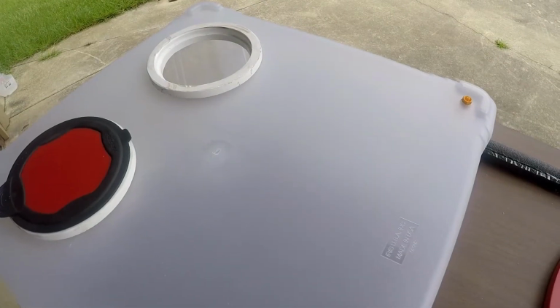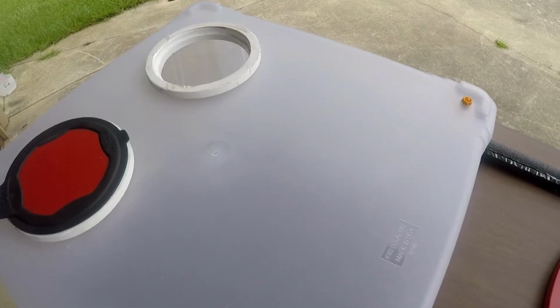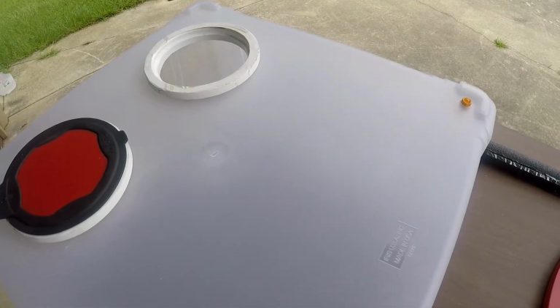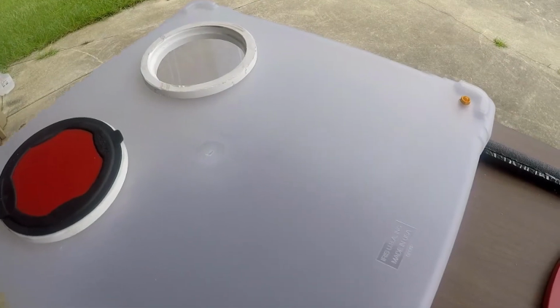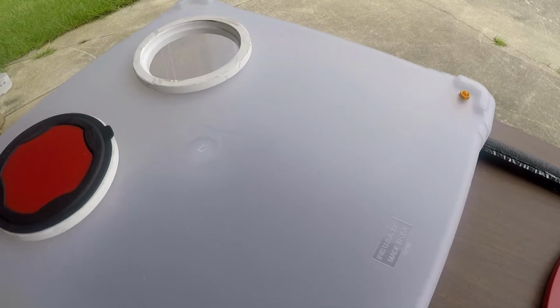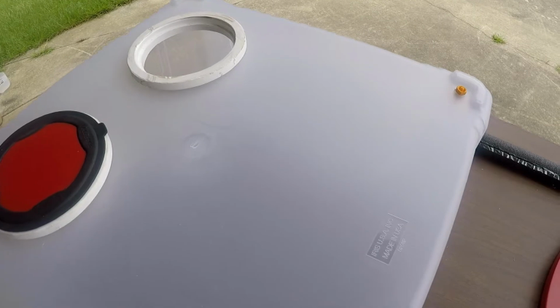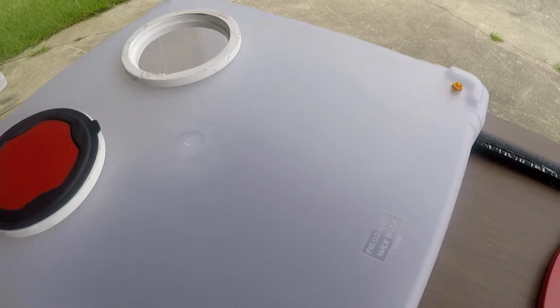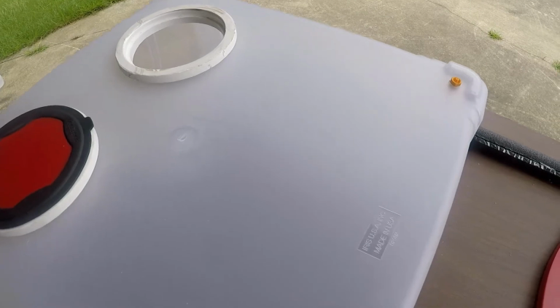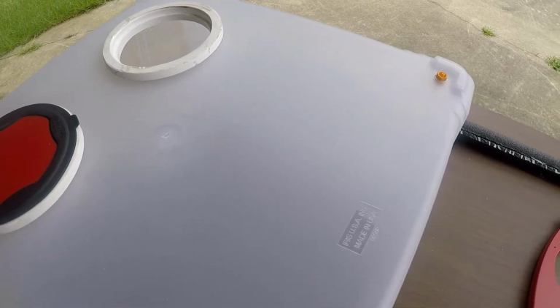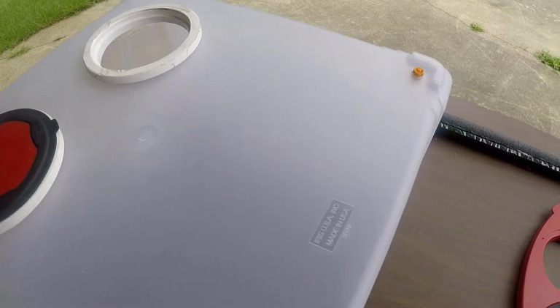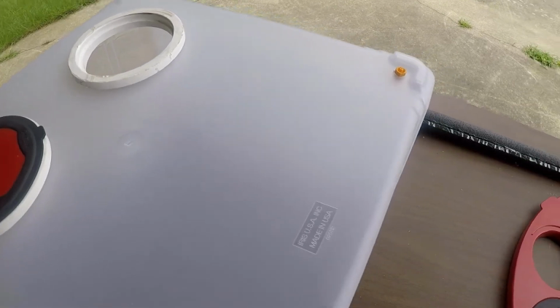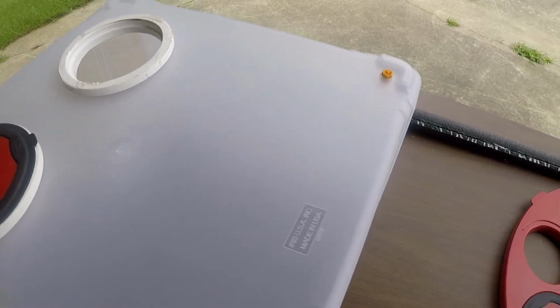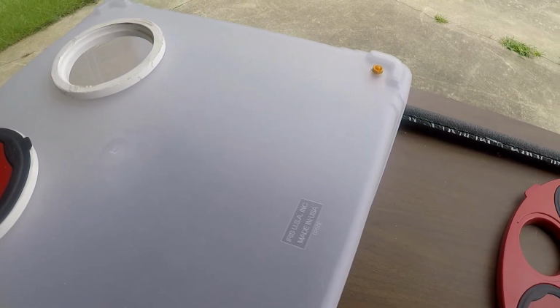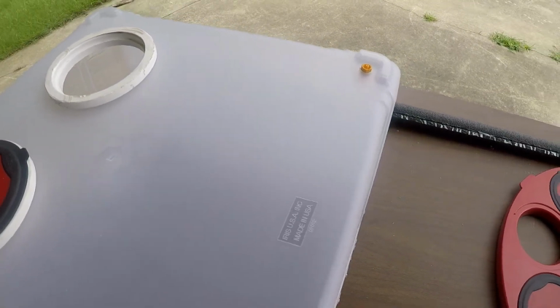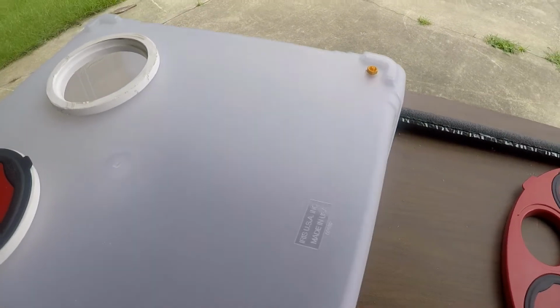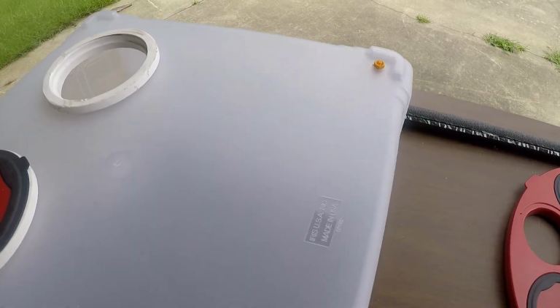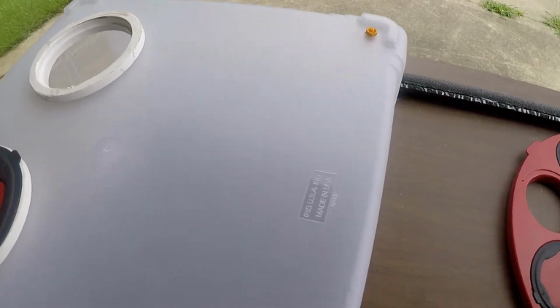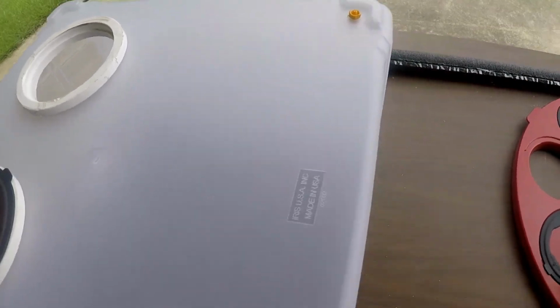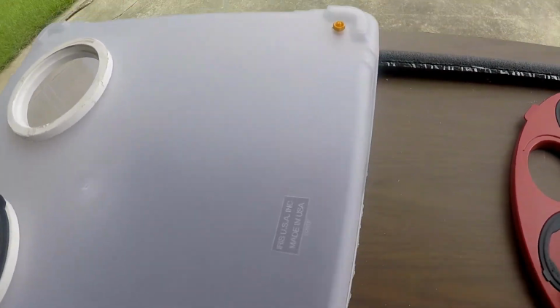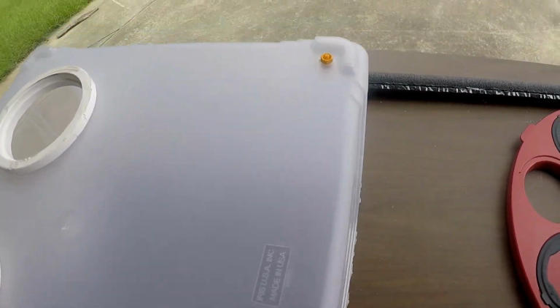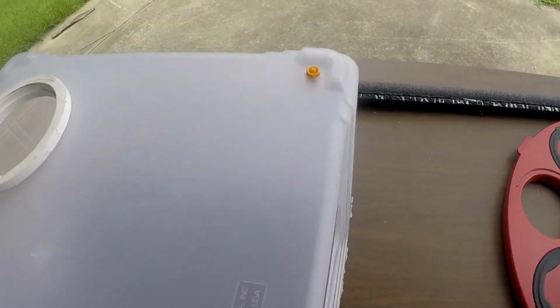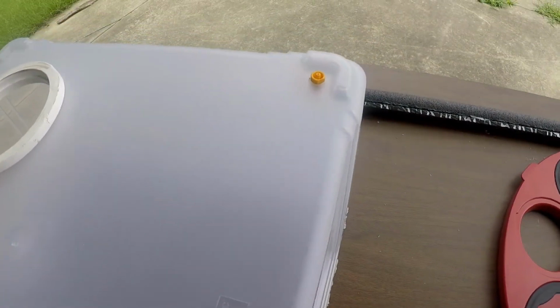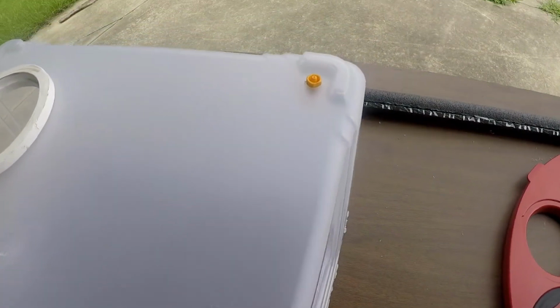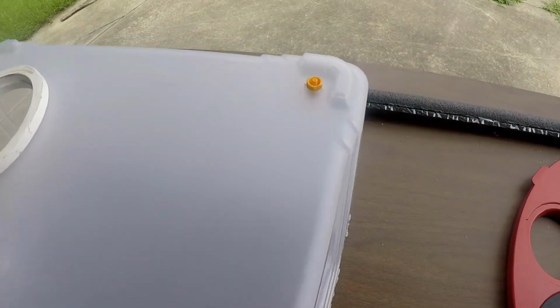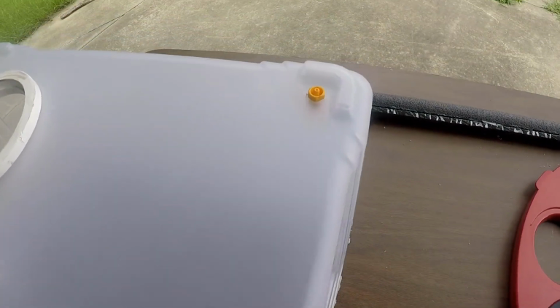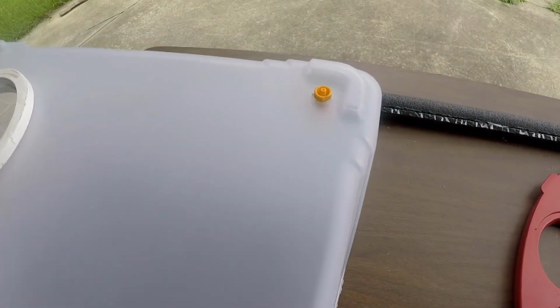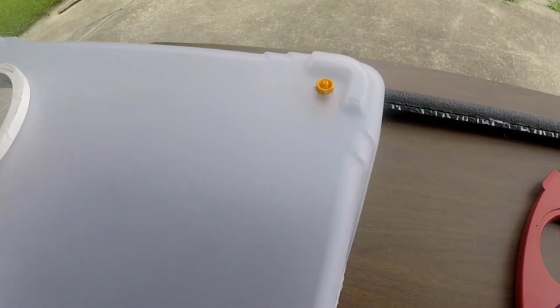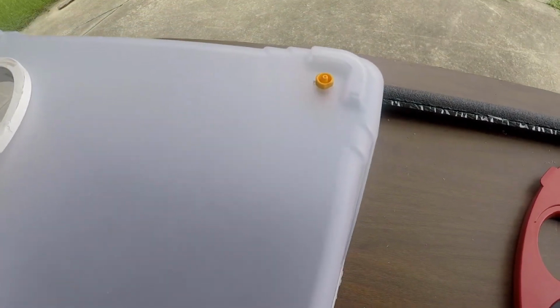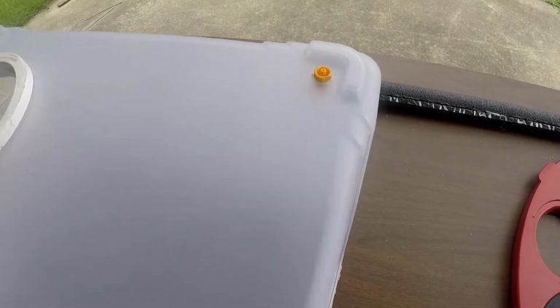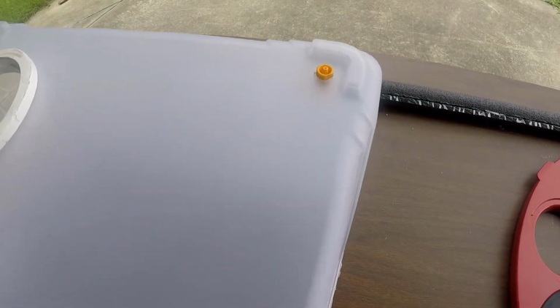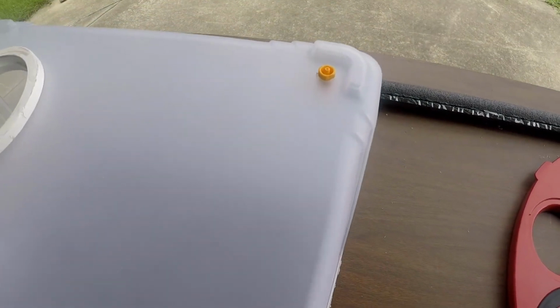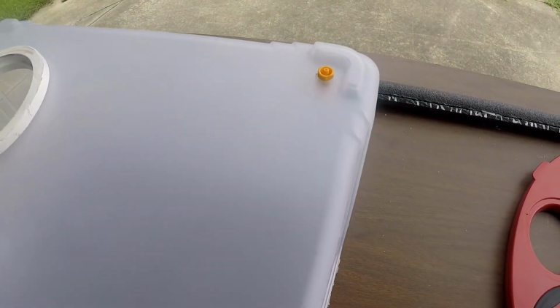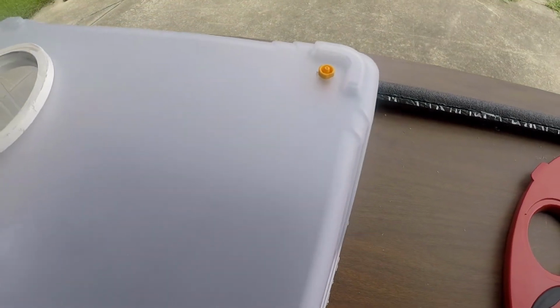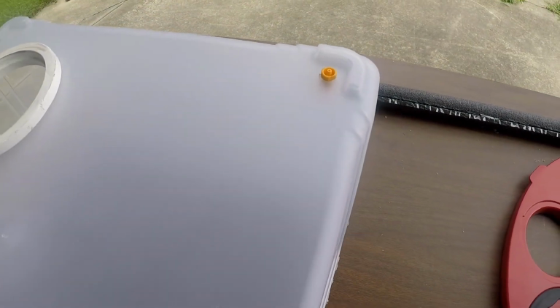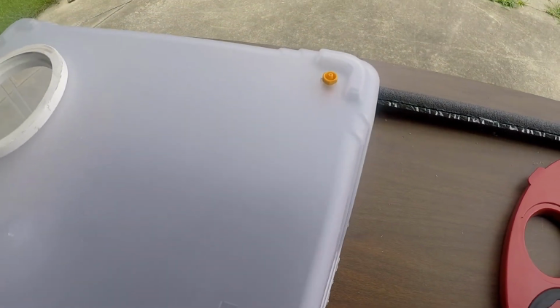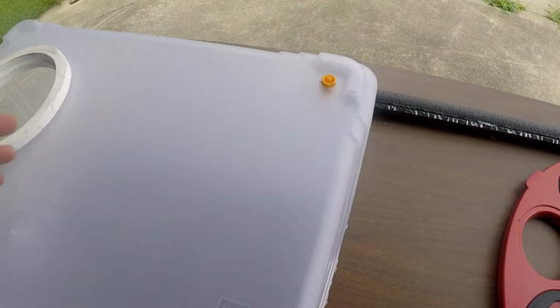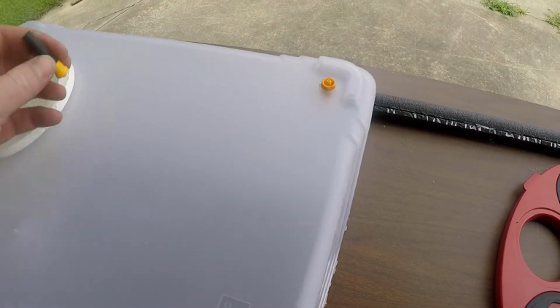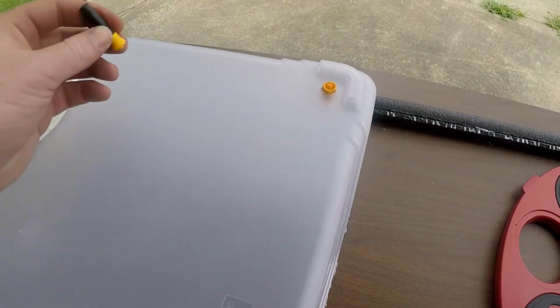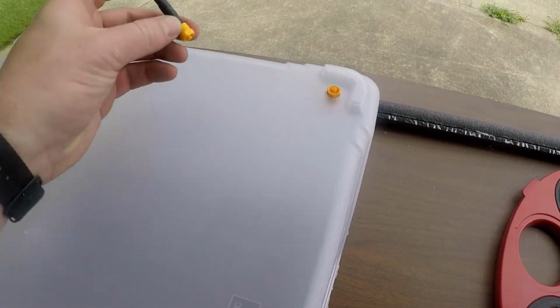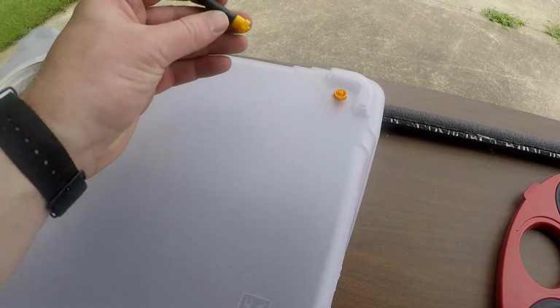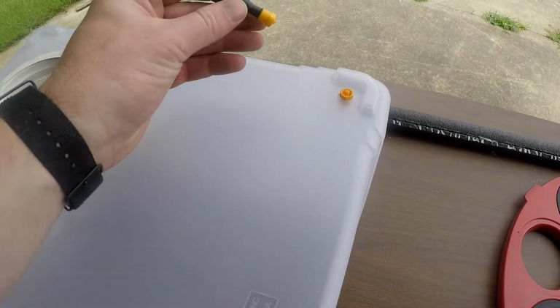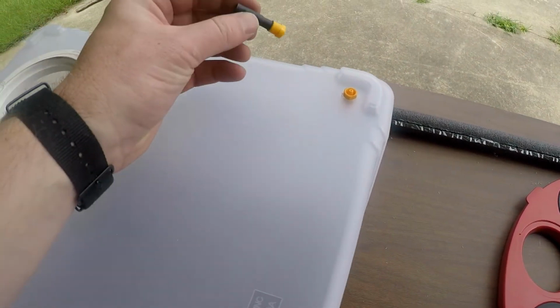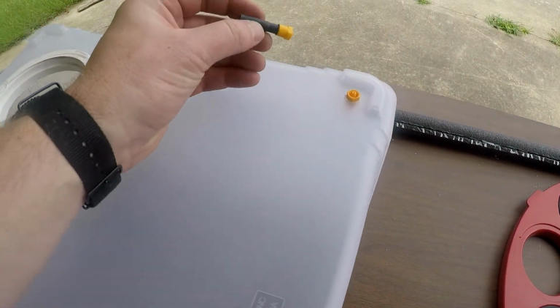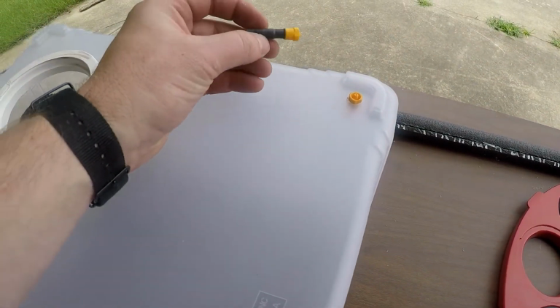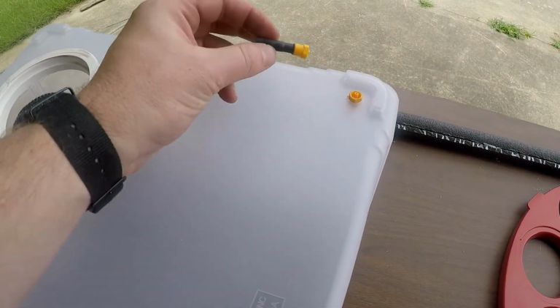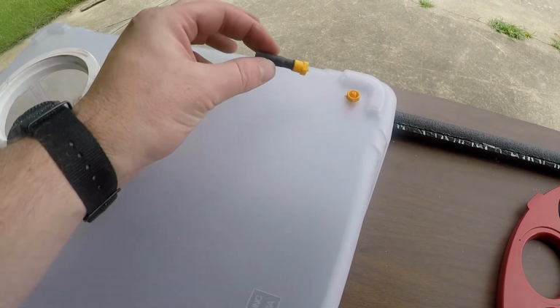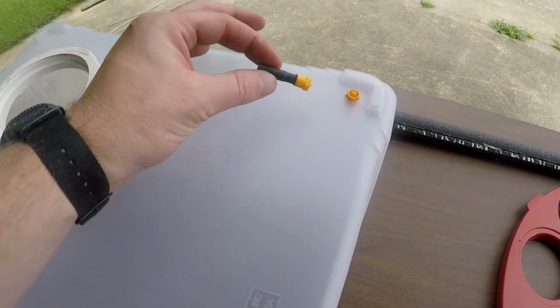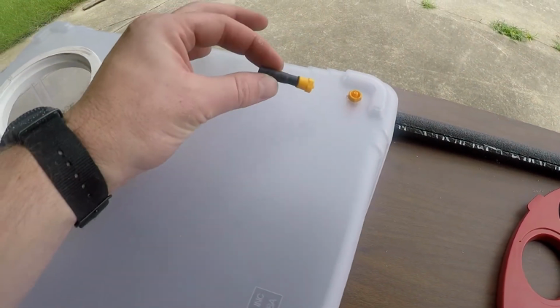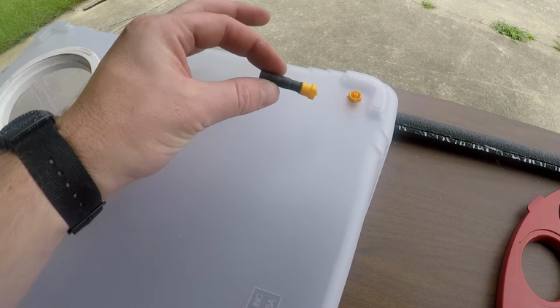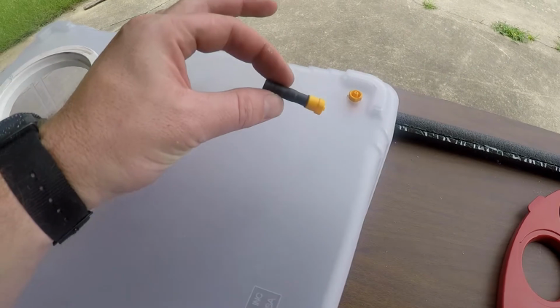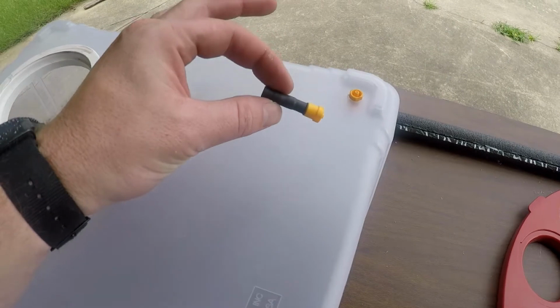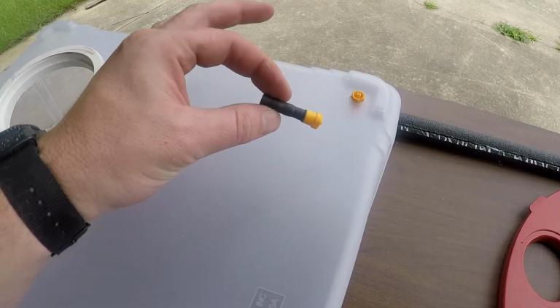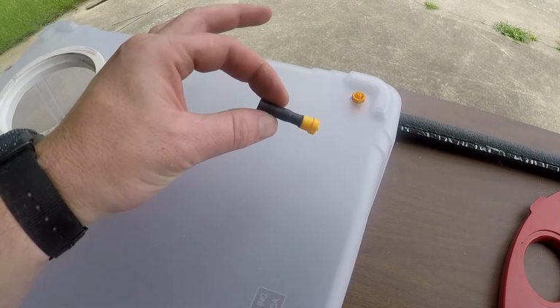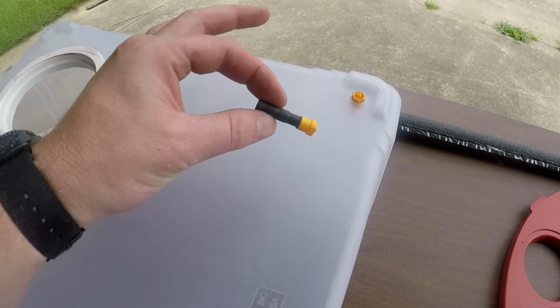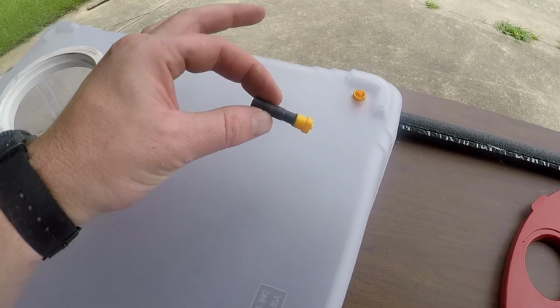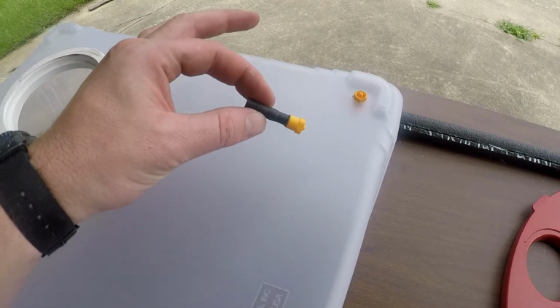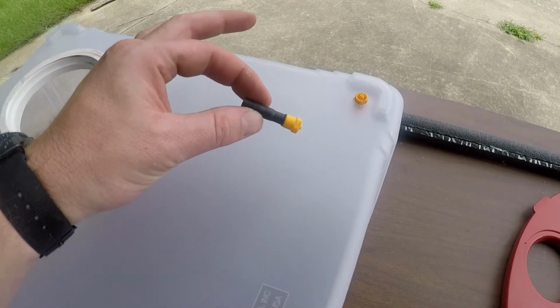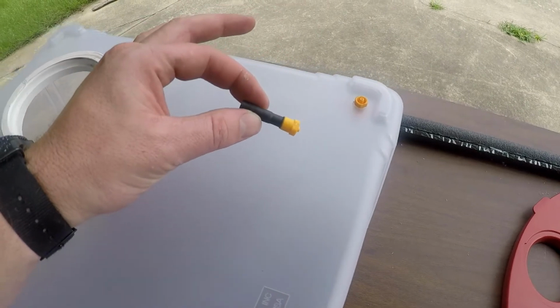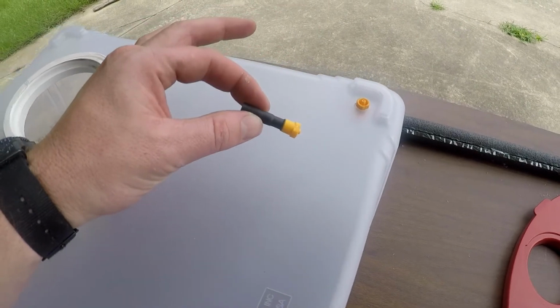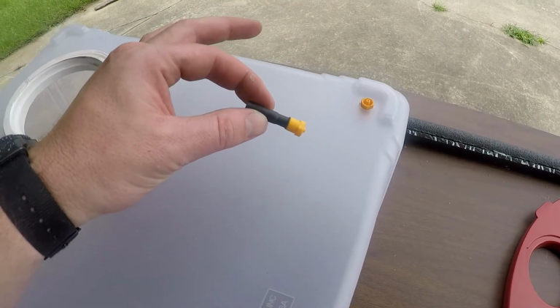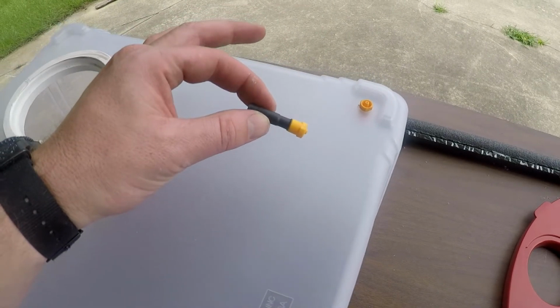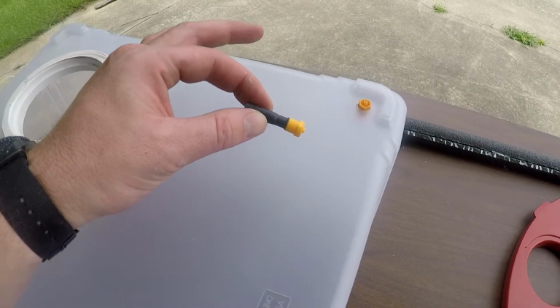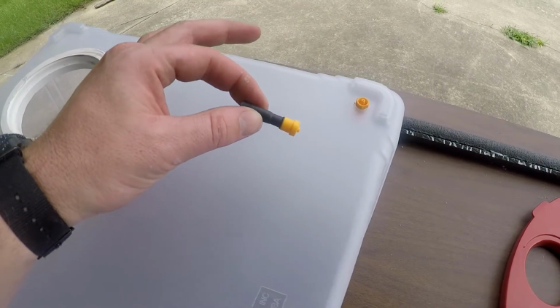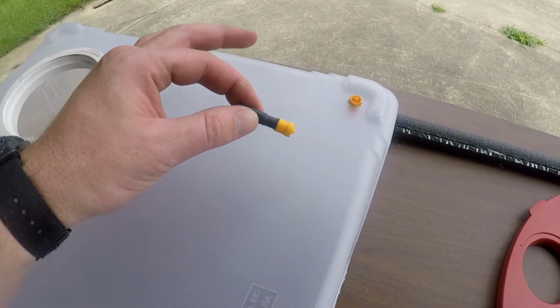Now I have my port installed for my hose to connect to. It actually unscrews right out of the connector itself, so you don't have to use the whole thing.